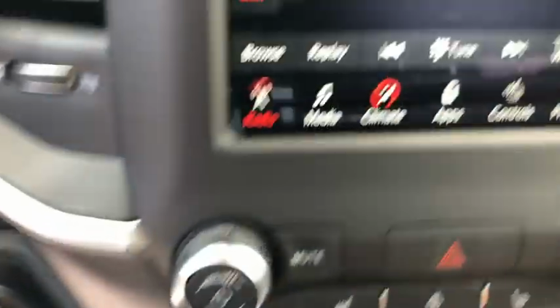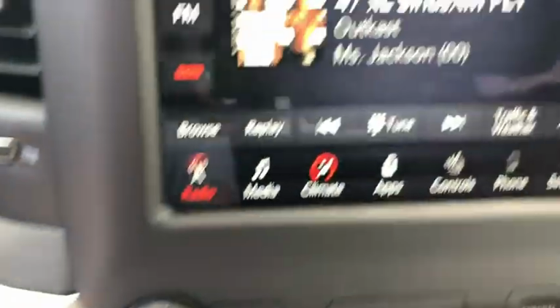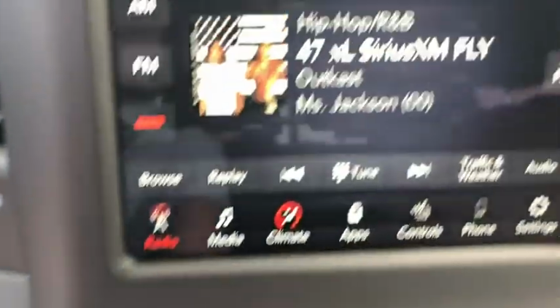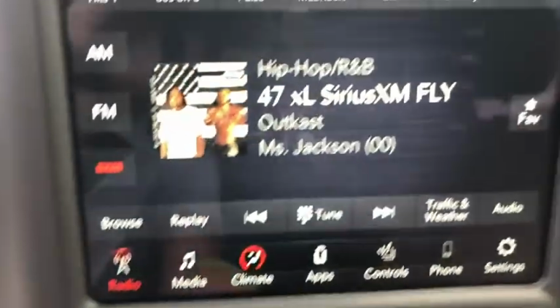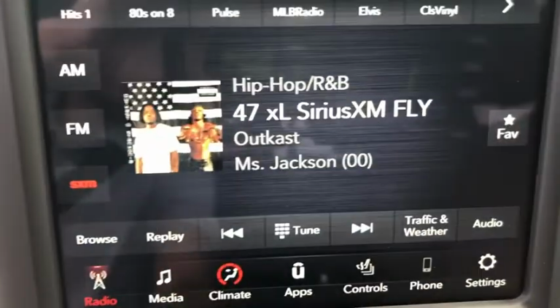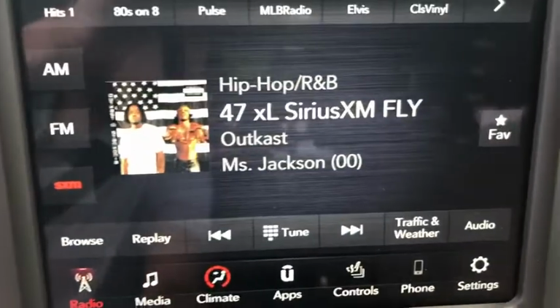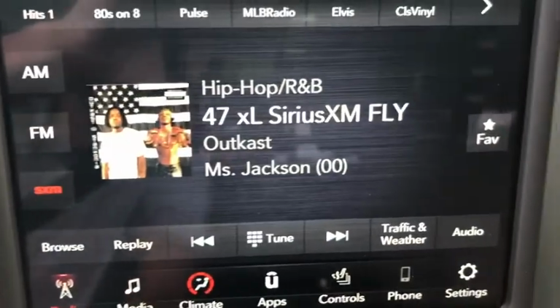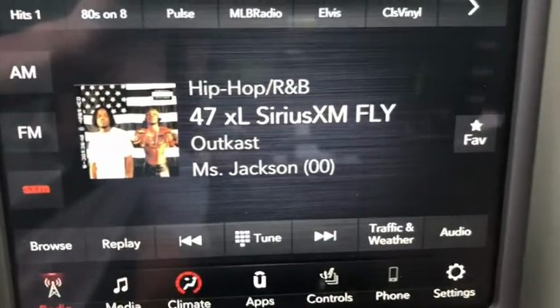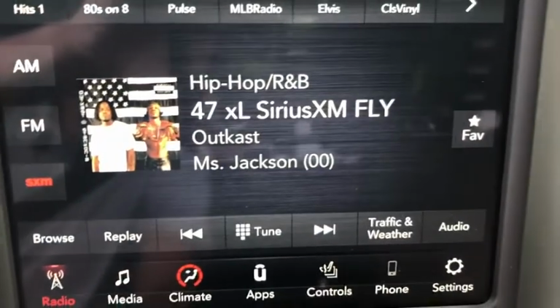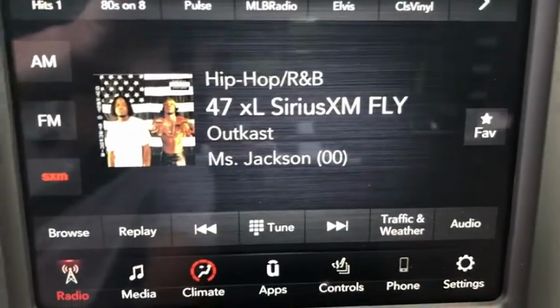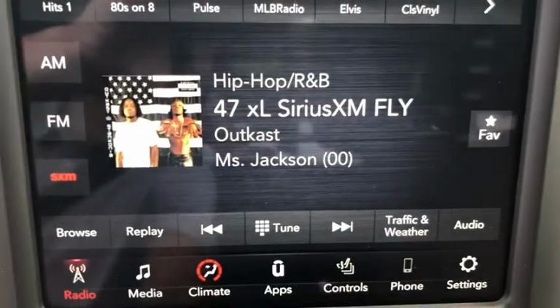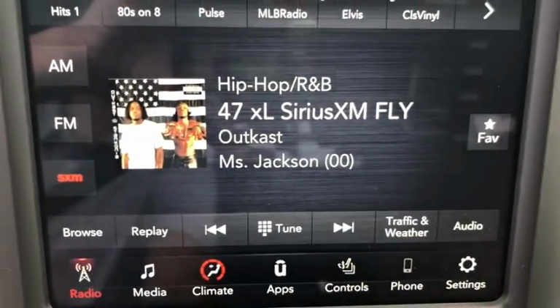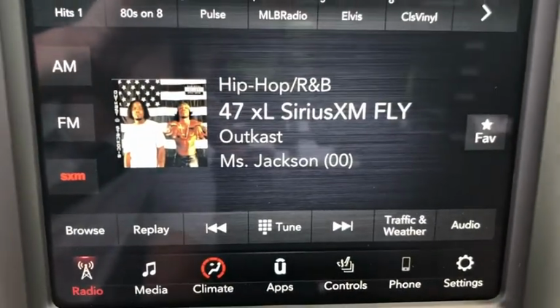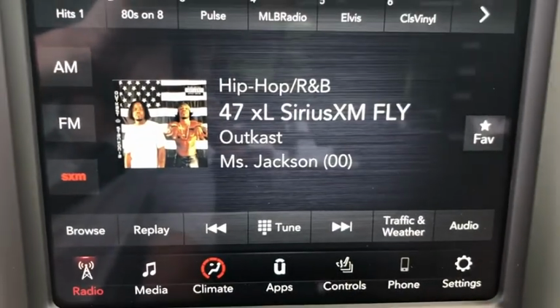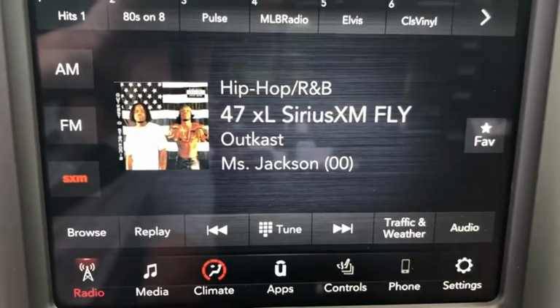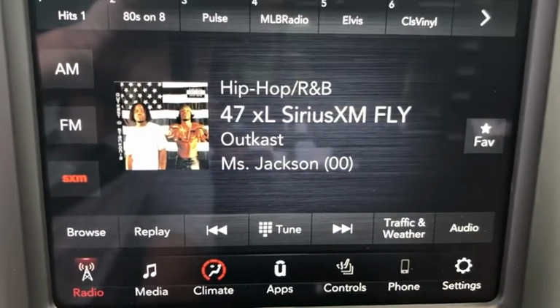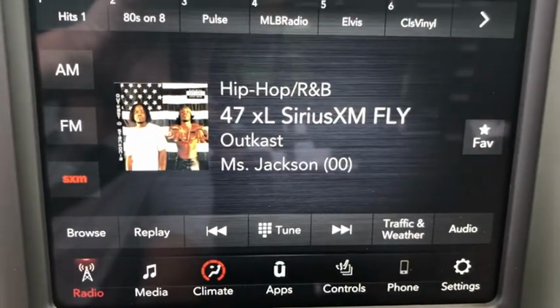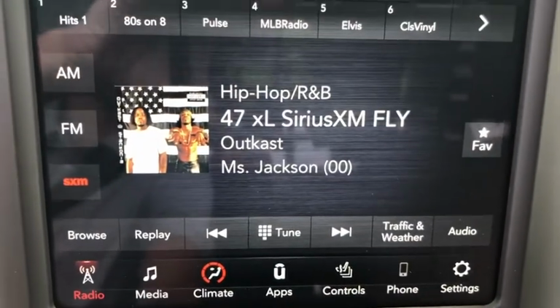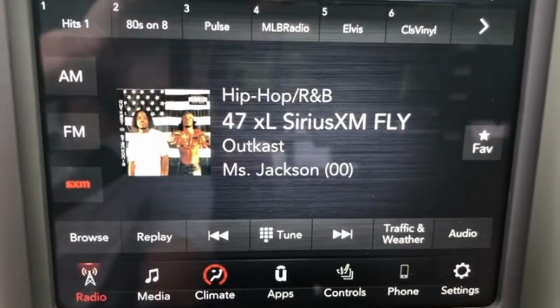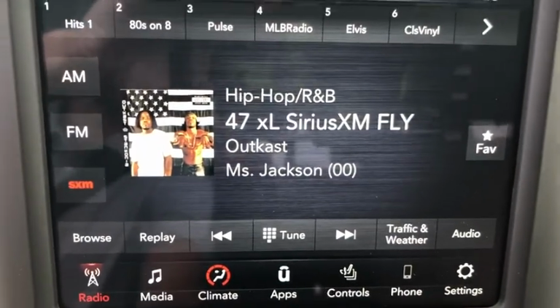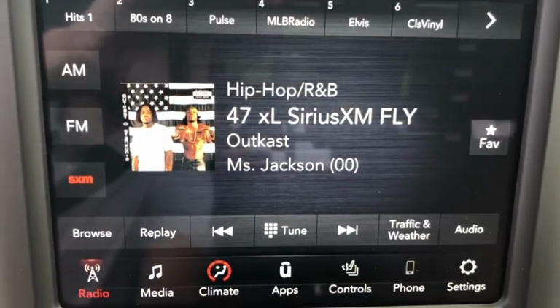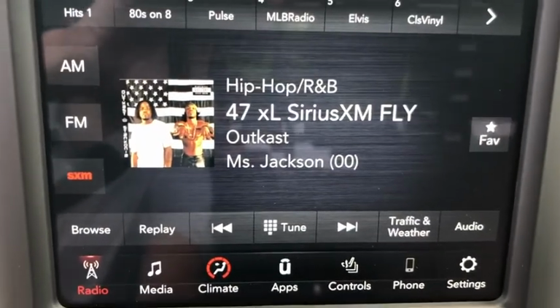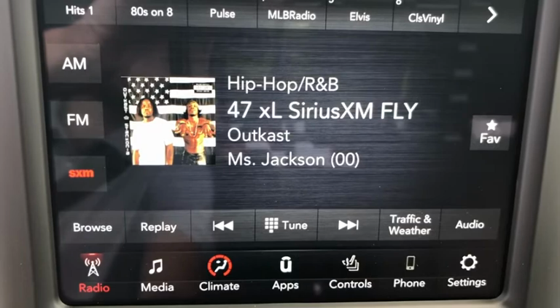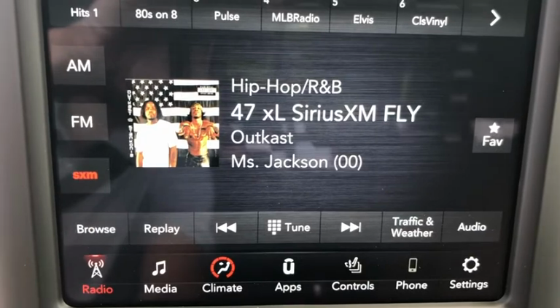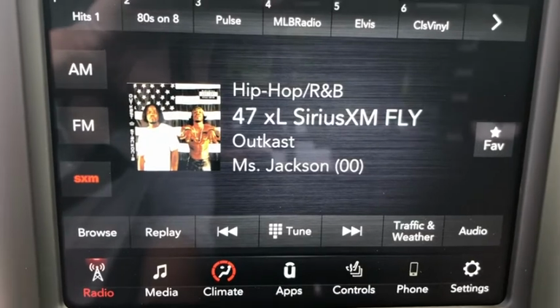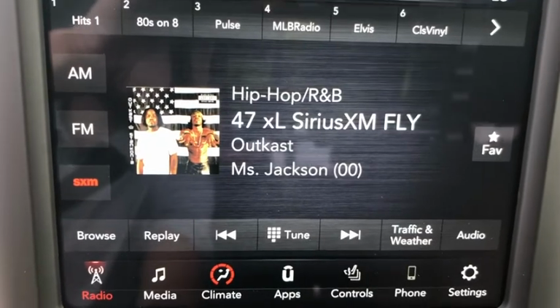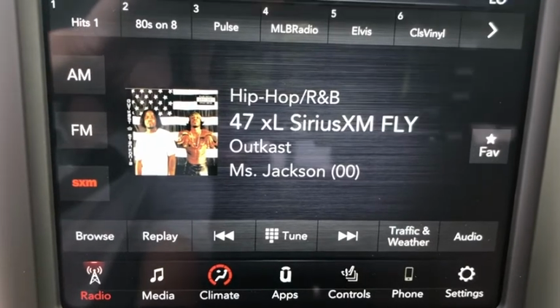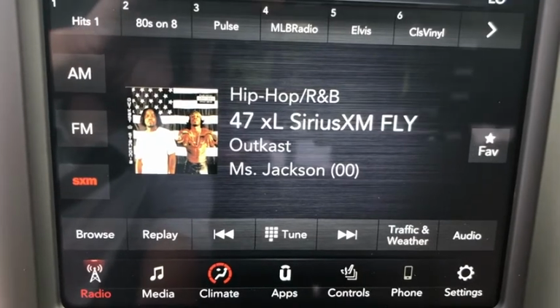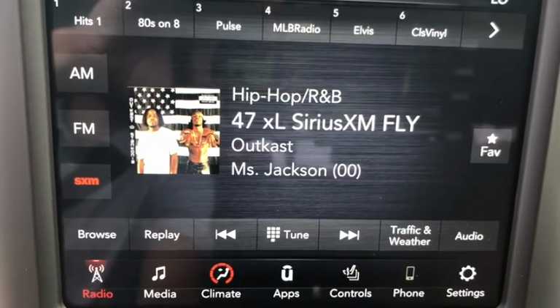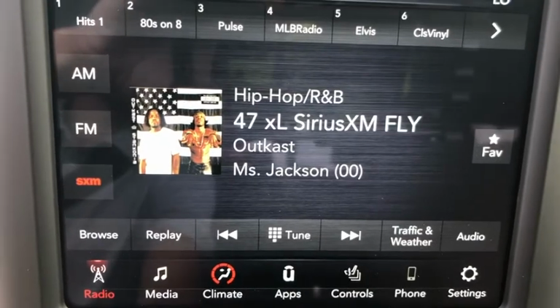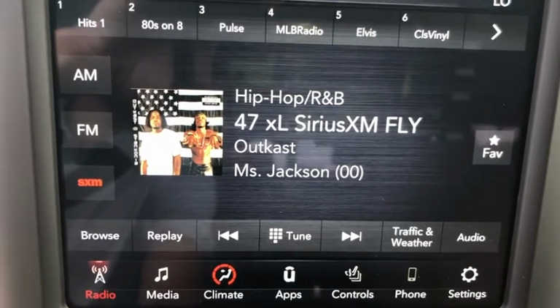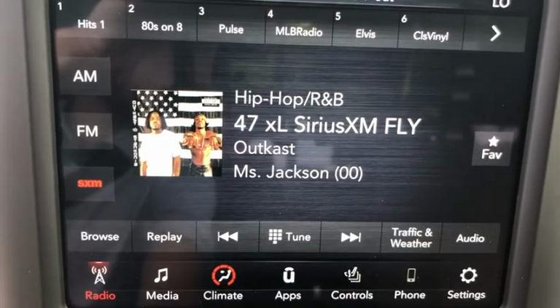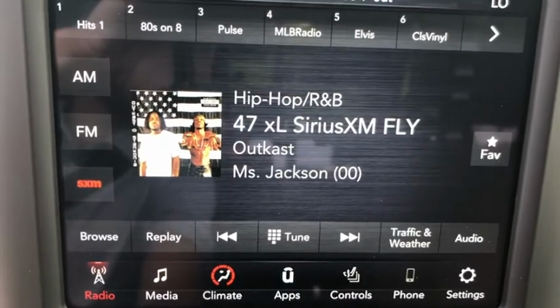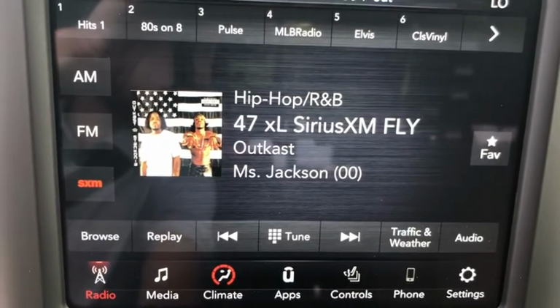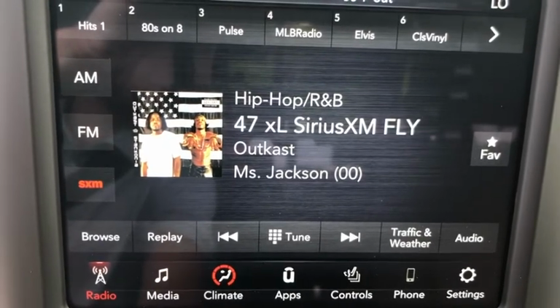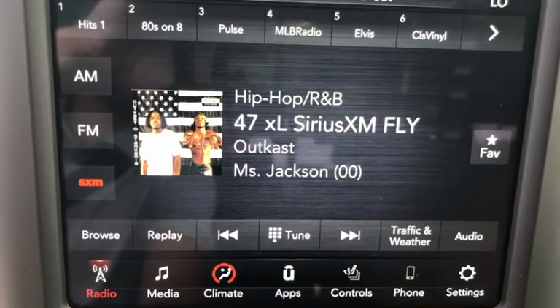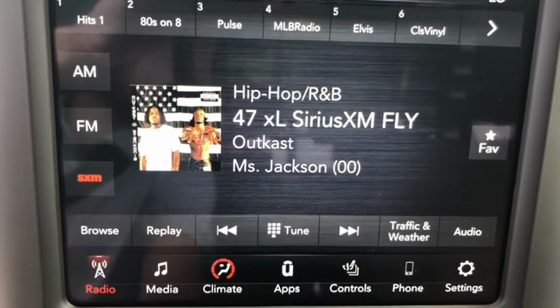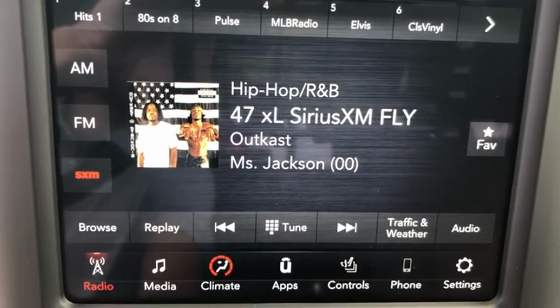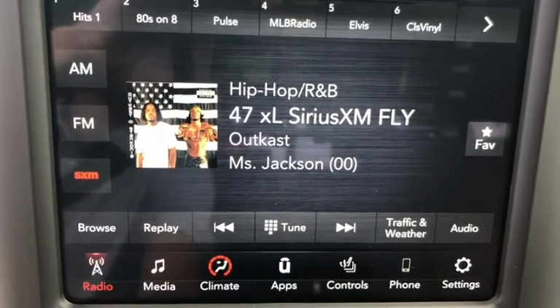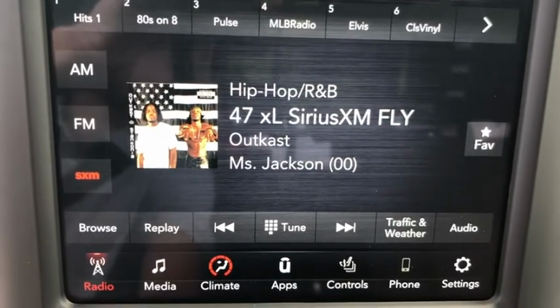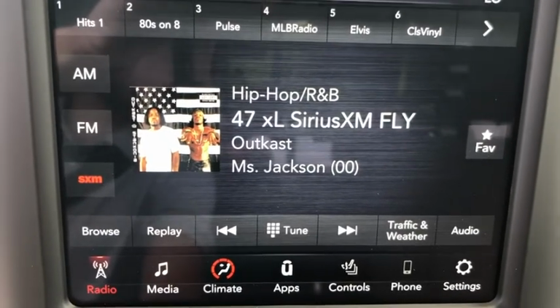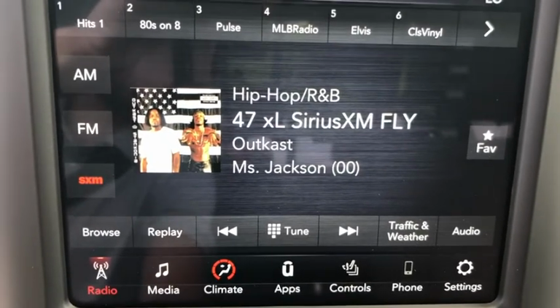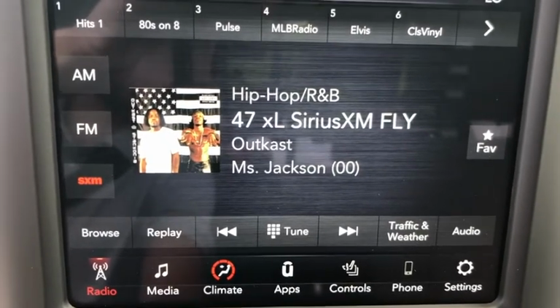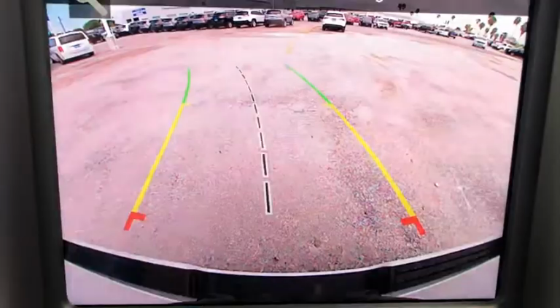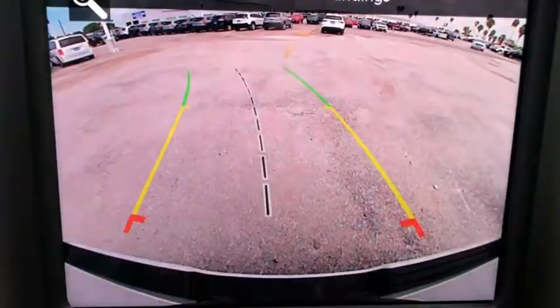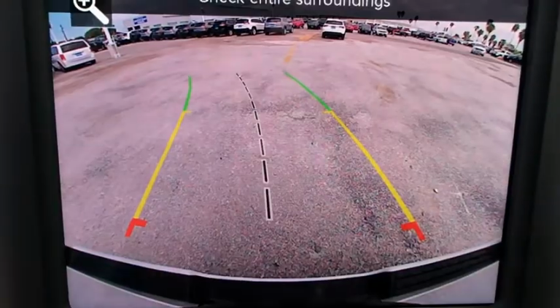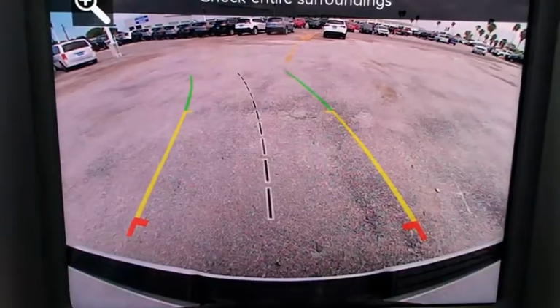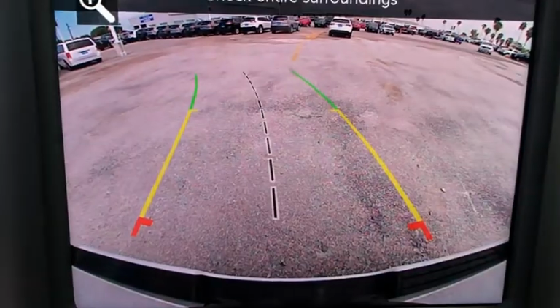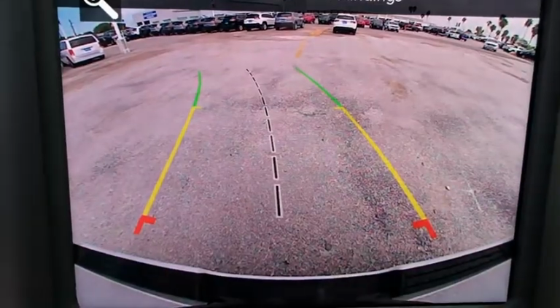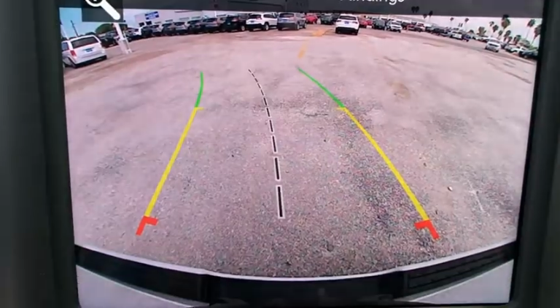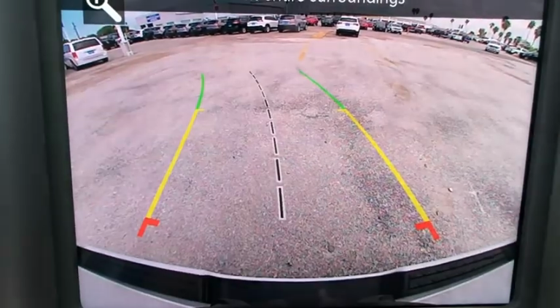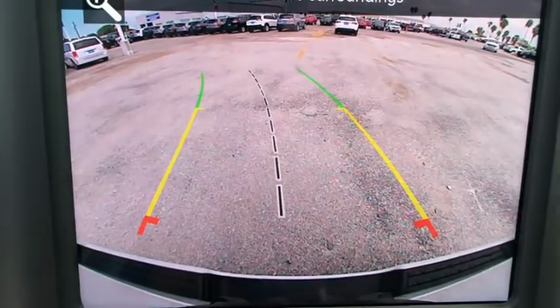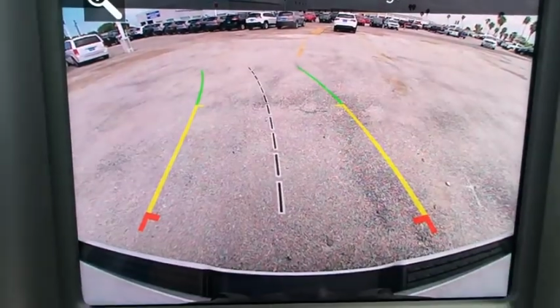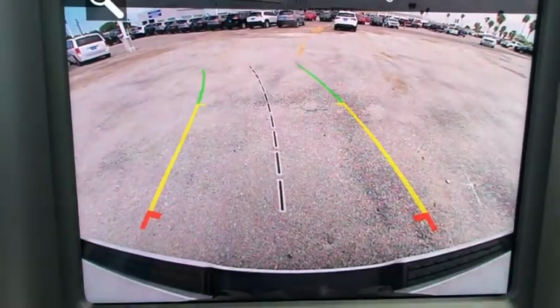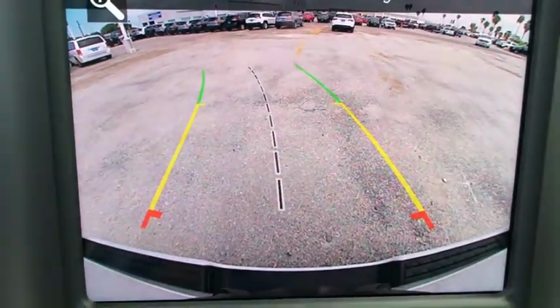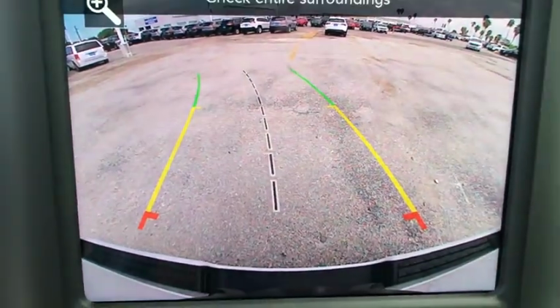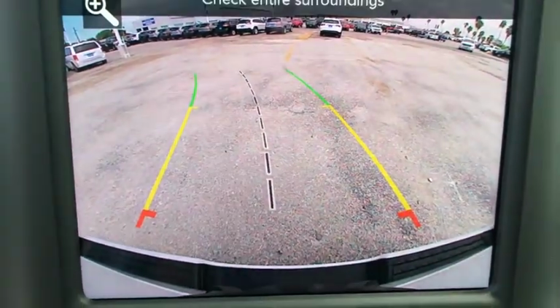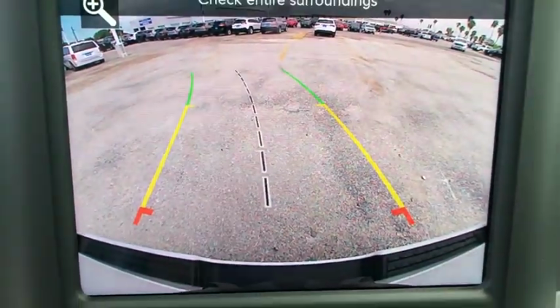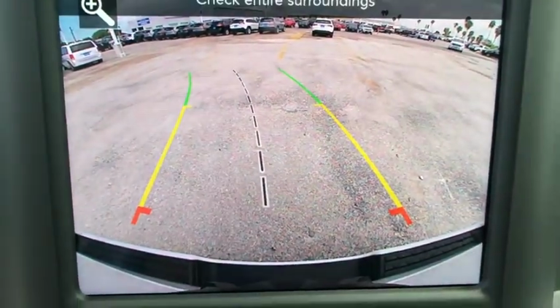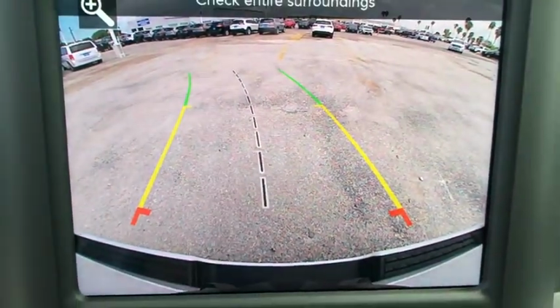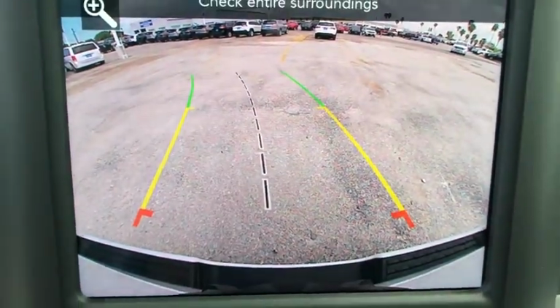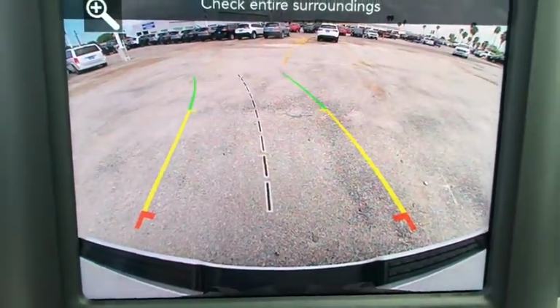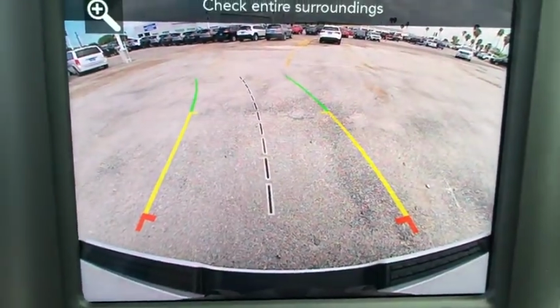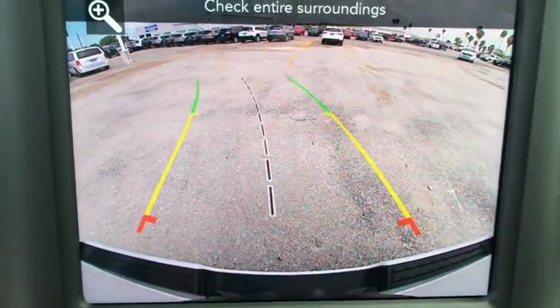AM-FM stereo radio, fog lamps. This isn't just a vehicle, it's an experience. So stop in for a test drive today.